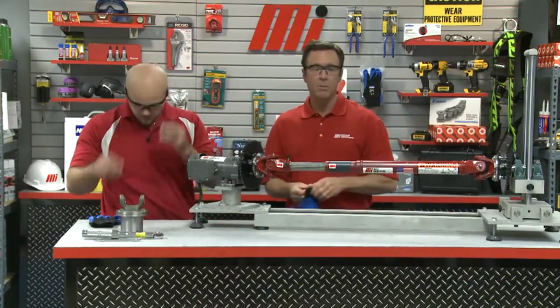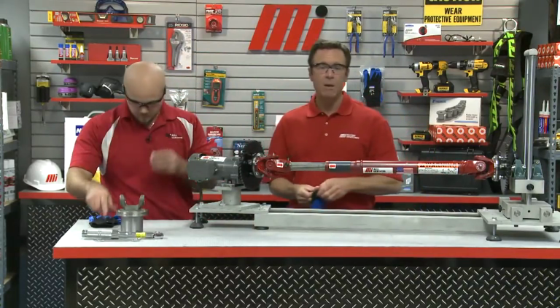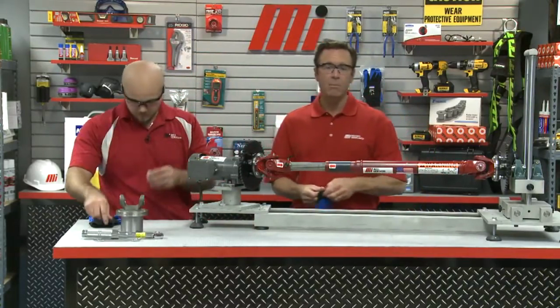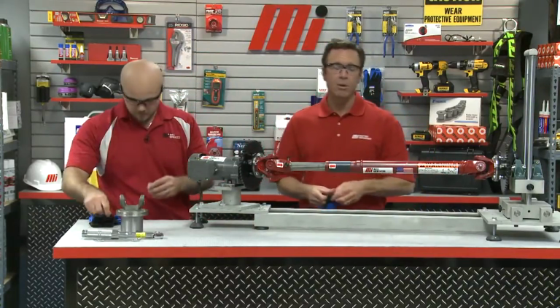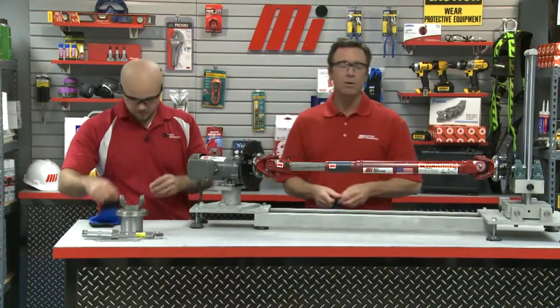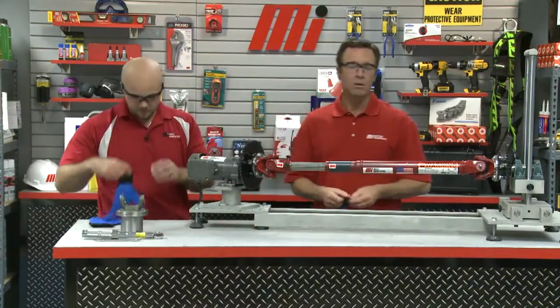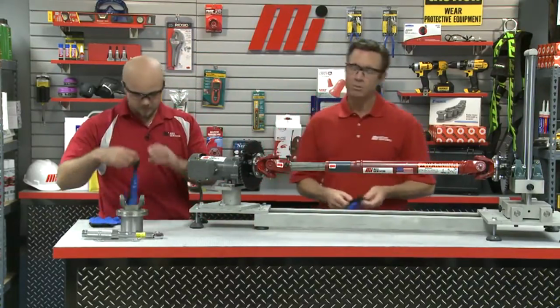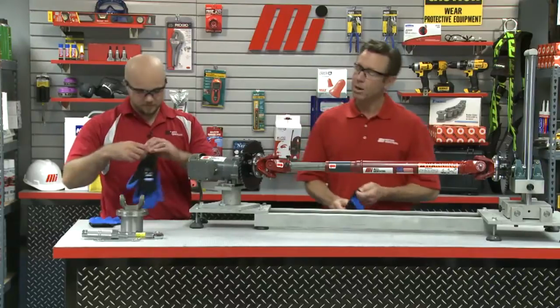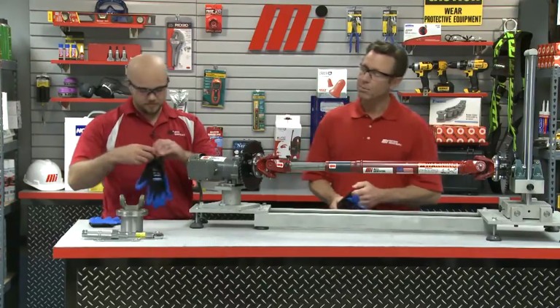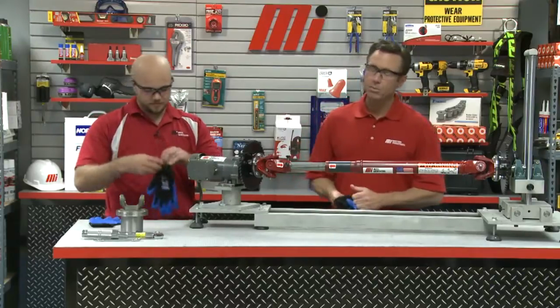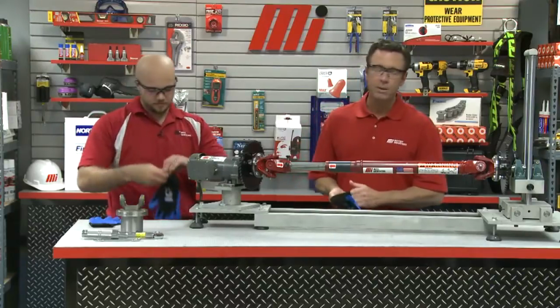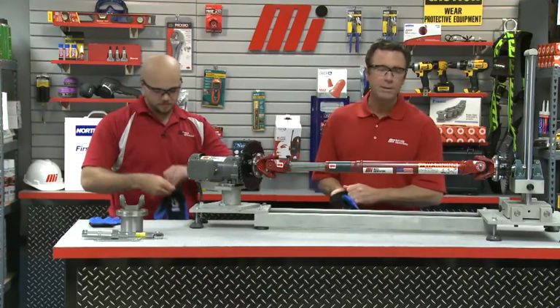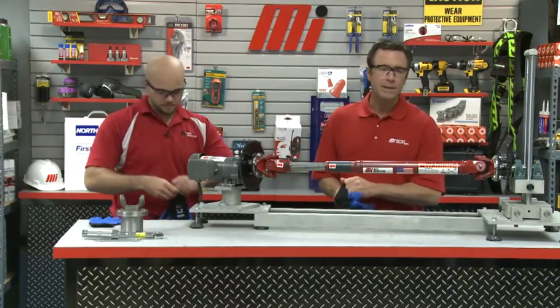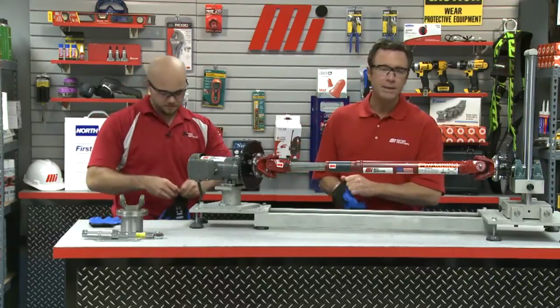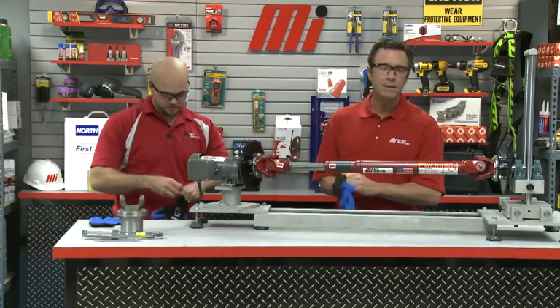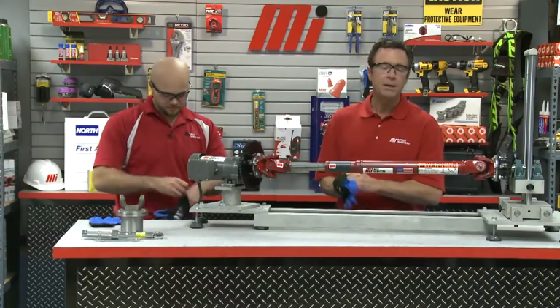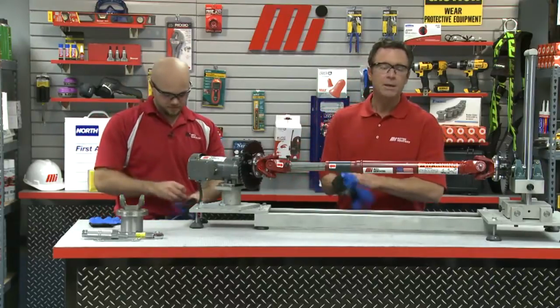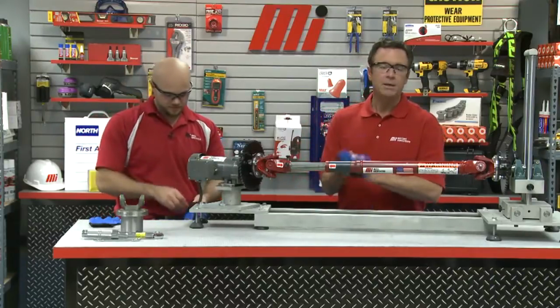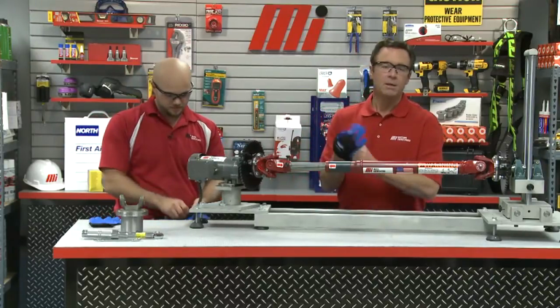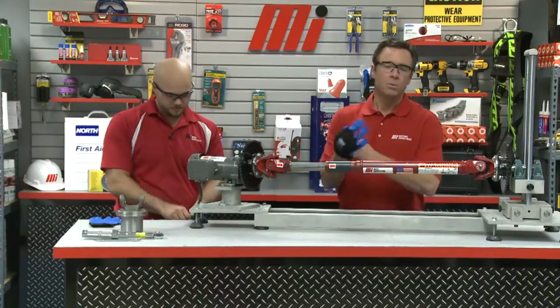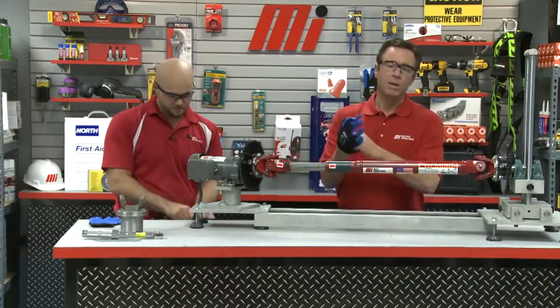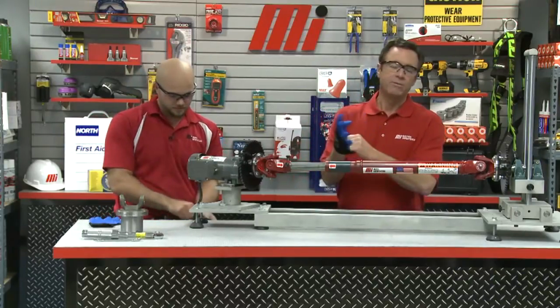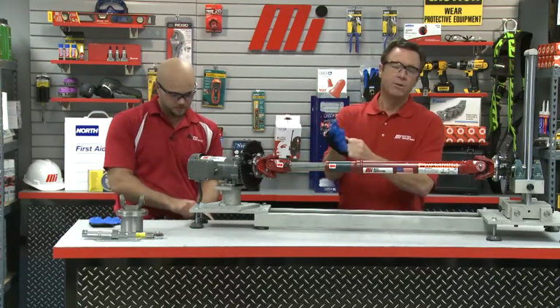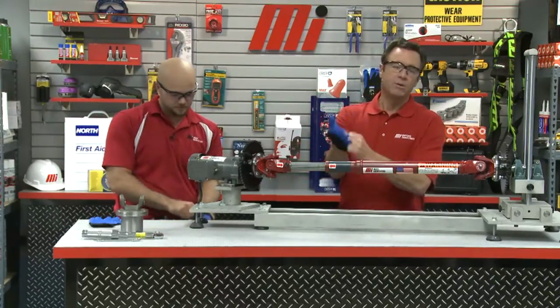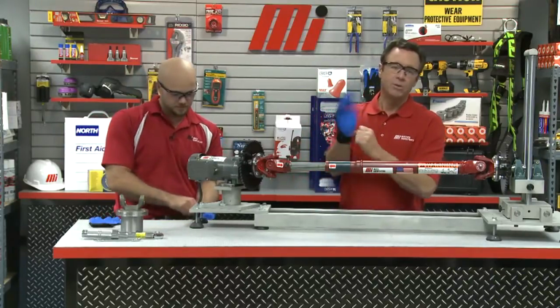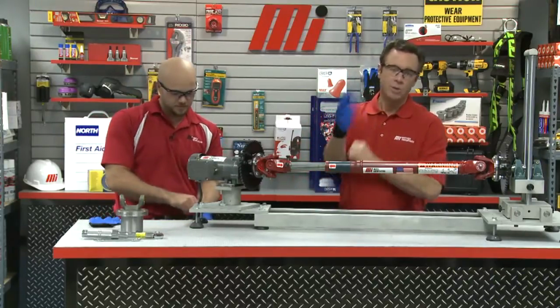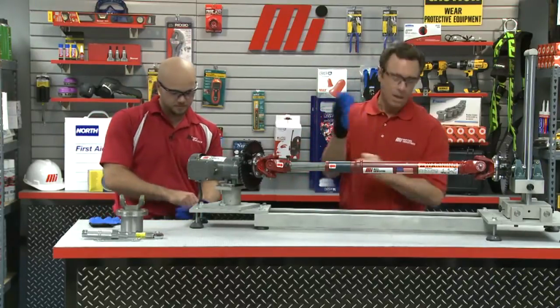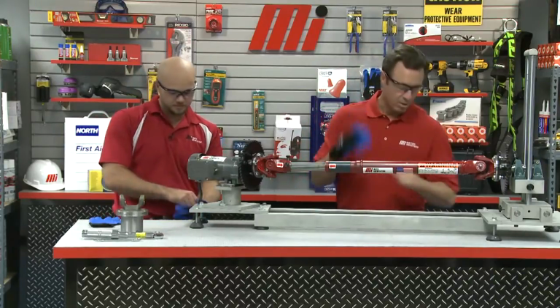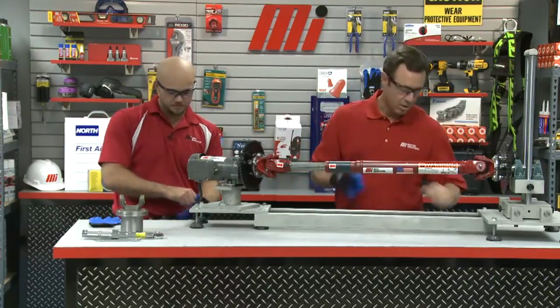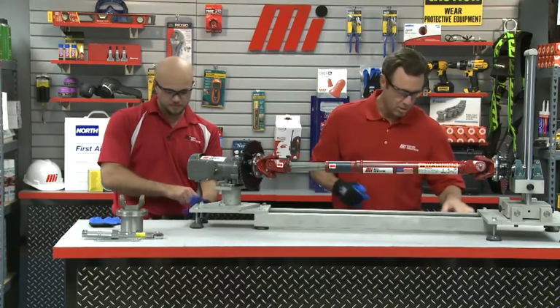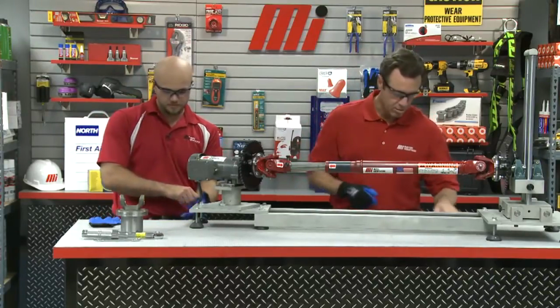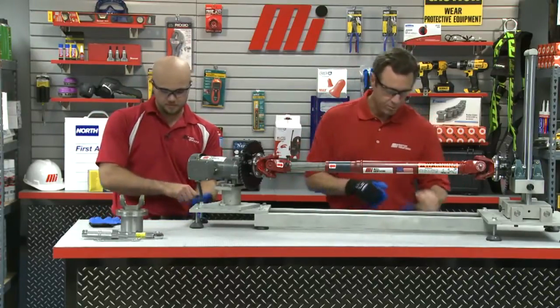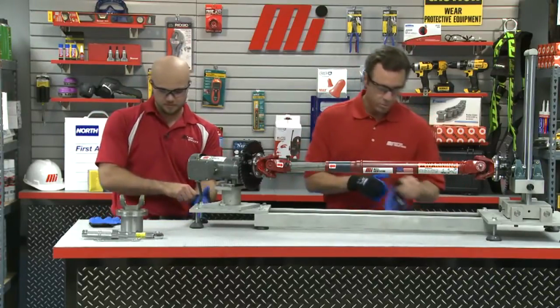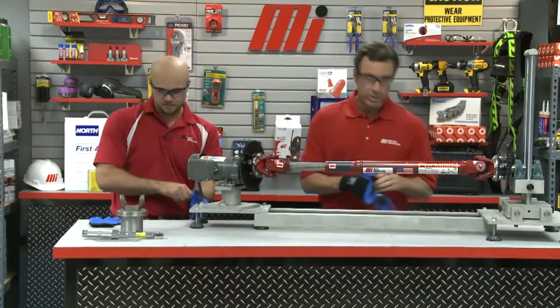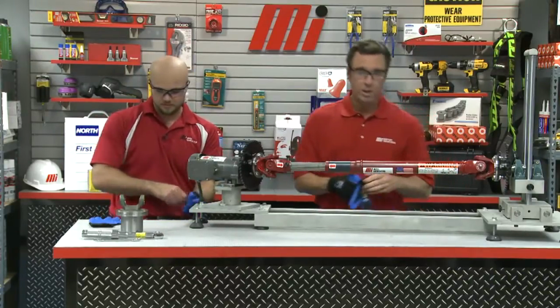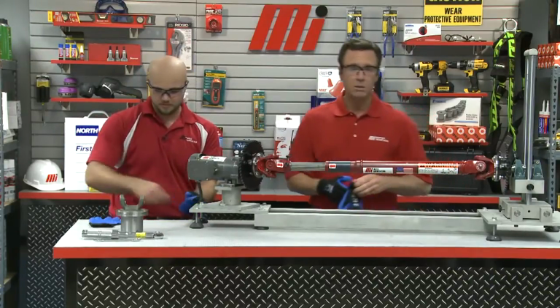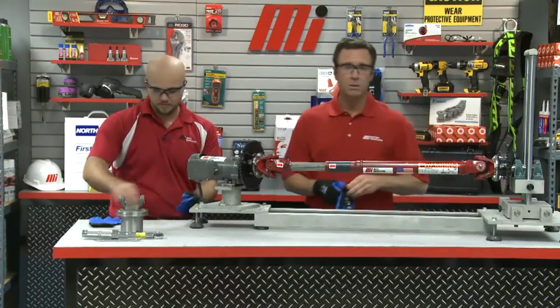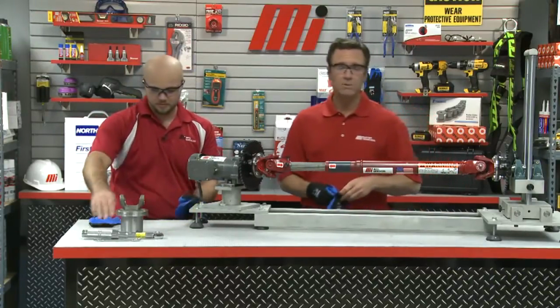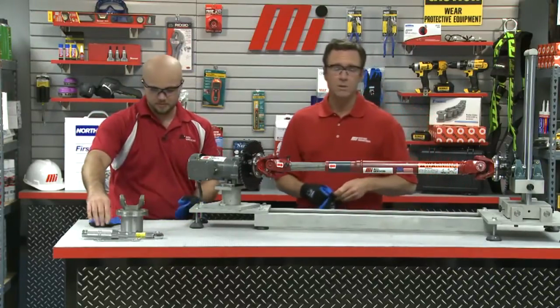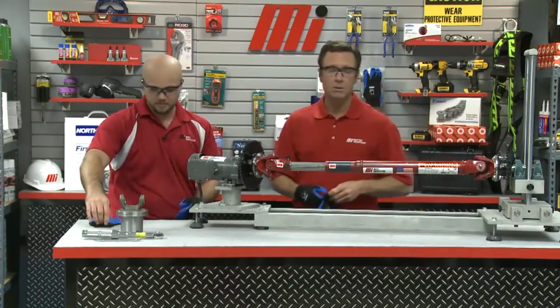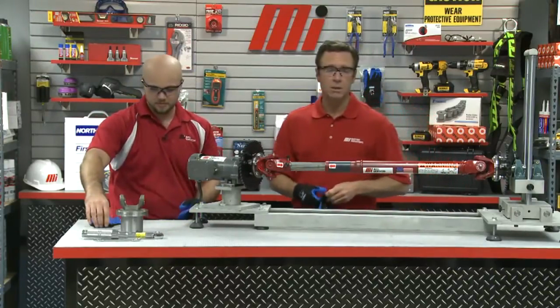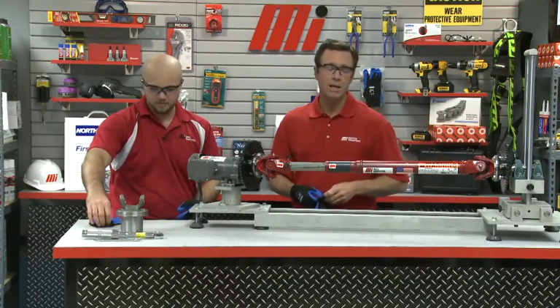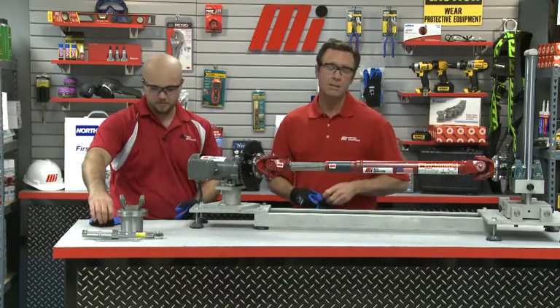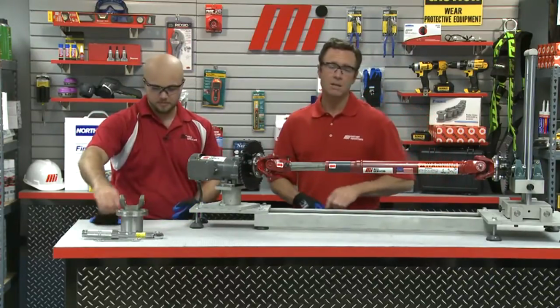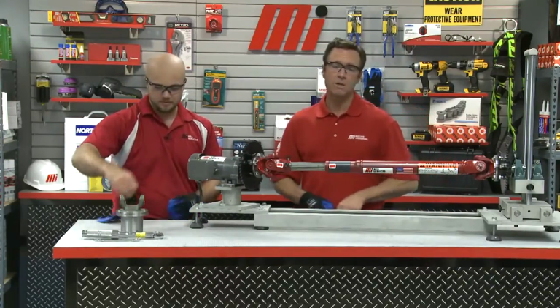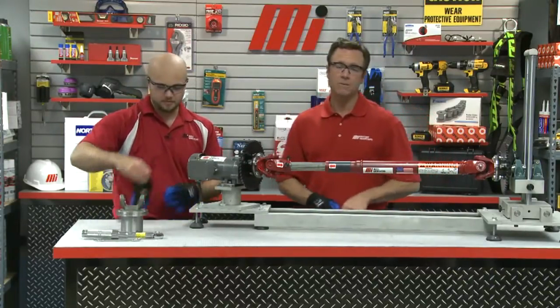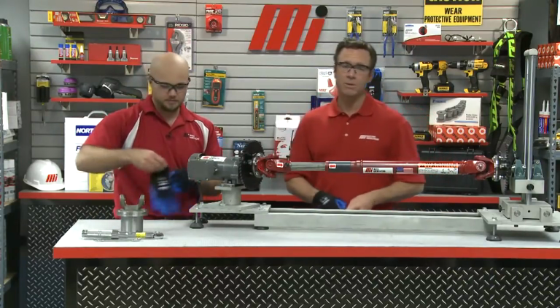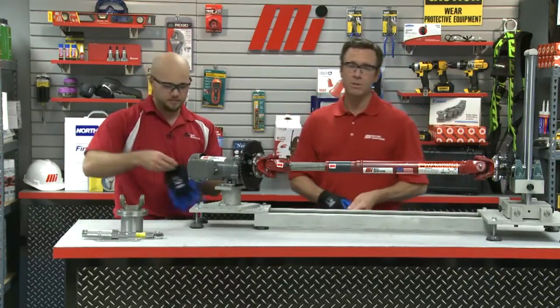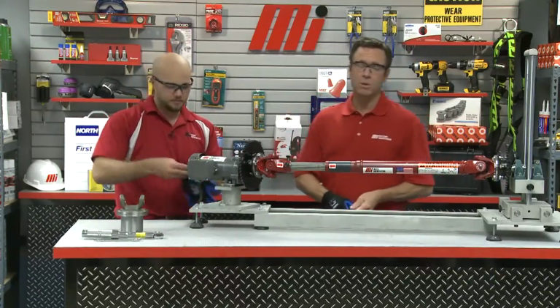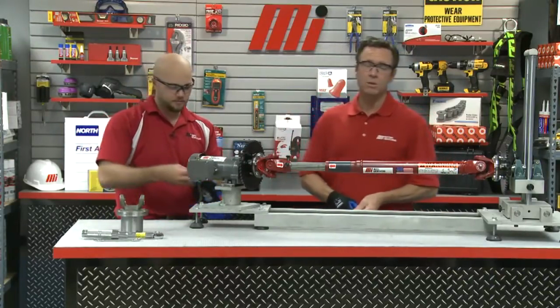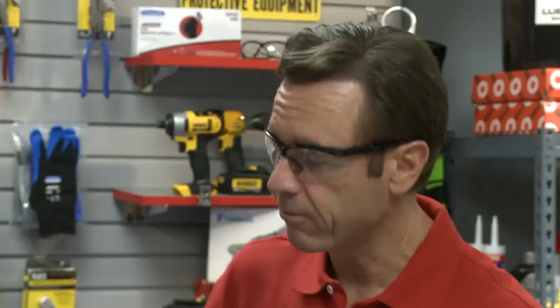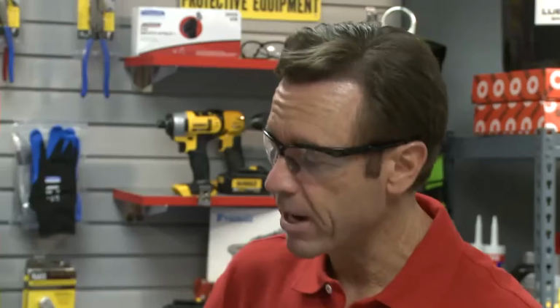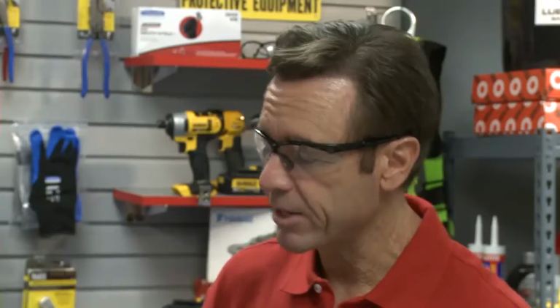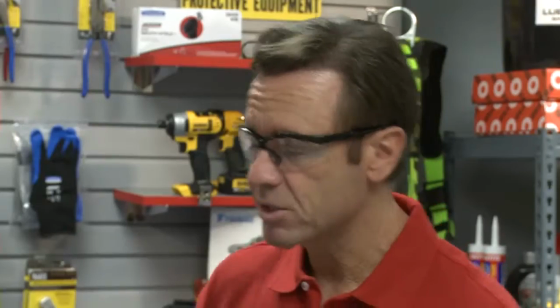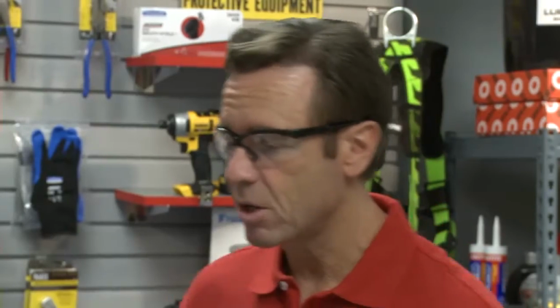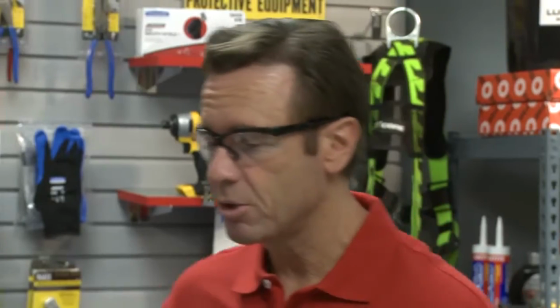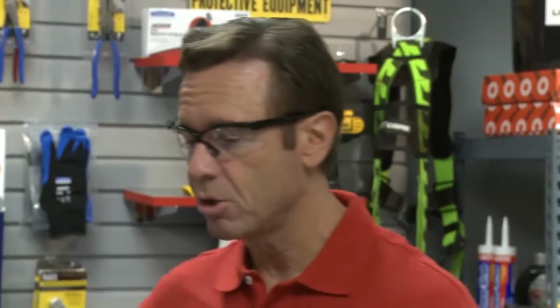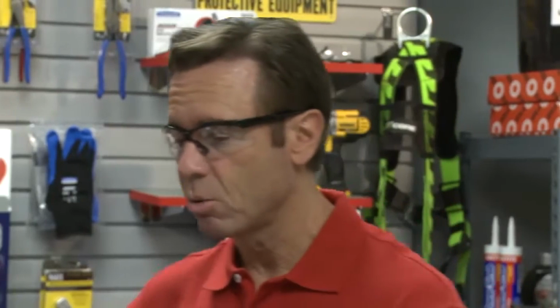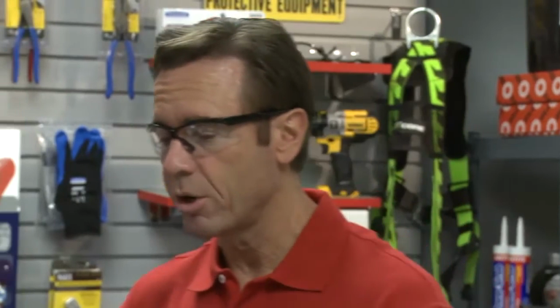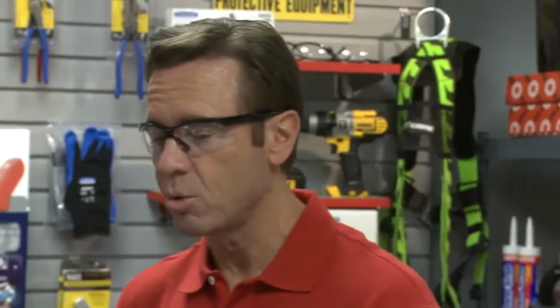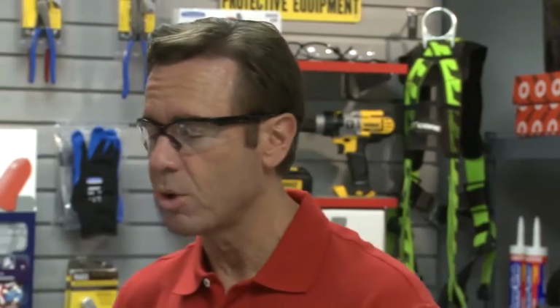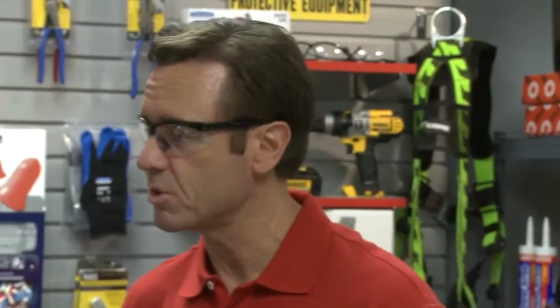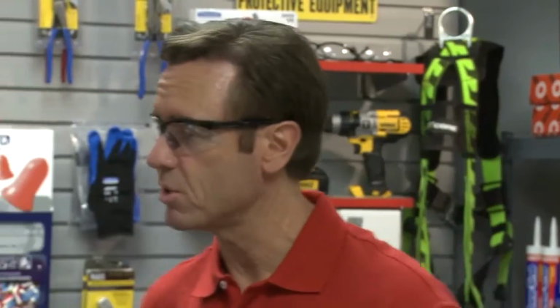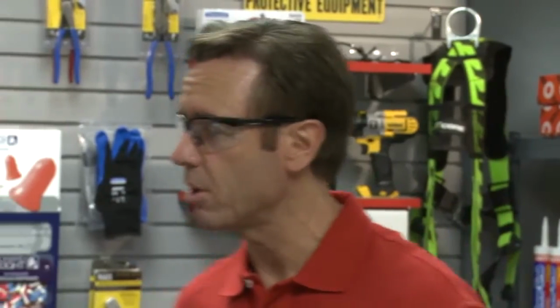Remember, proper PPE — whatever the job calls for. We've got our gloves and our glasses on for this one. Frank, it's all you. Where do you want to start?